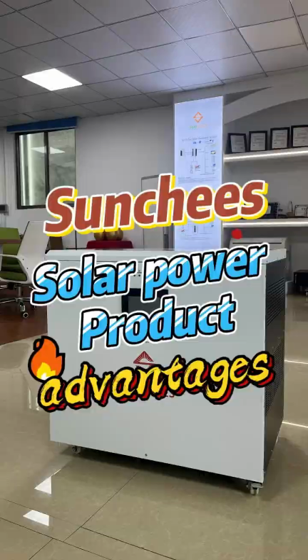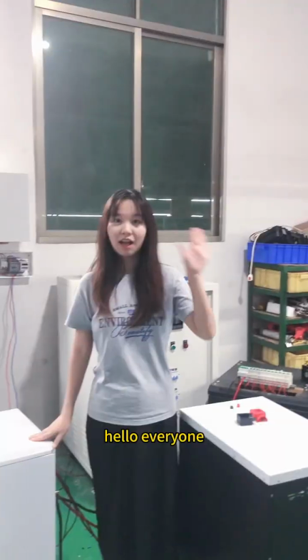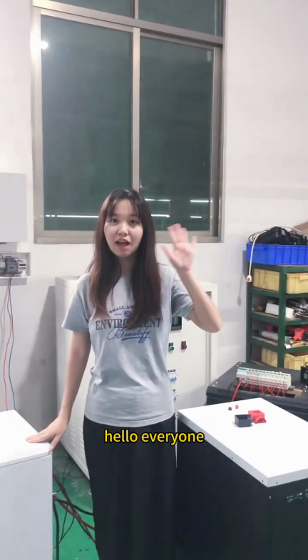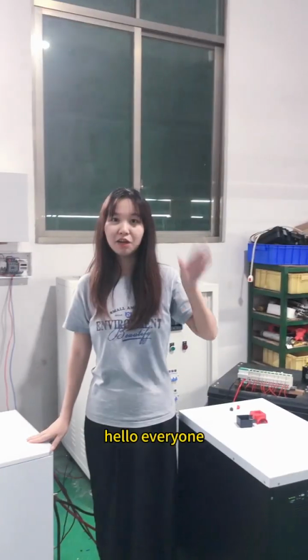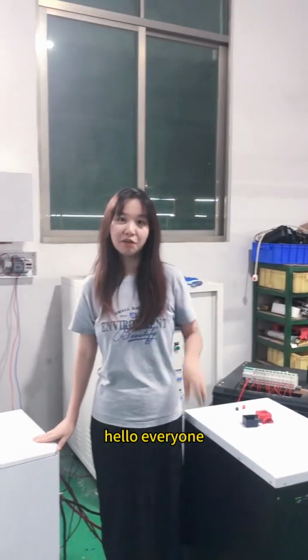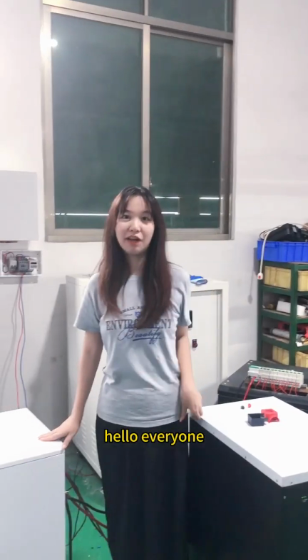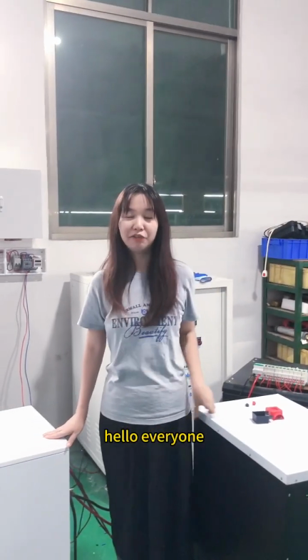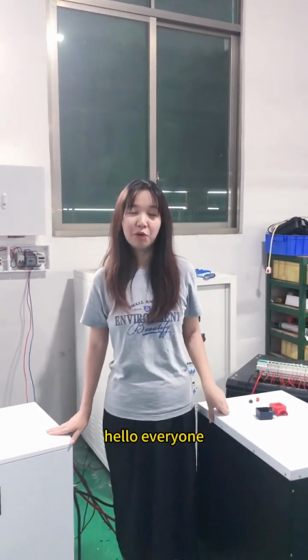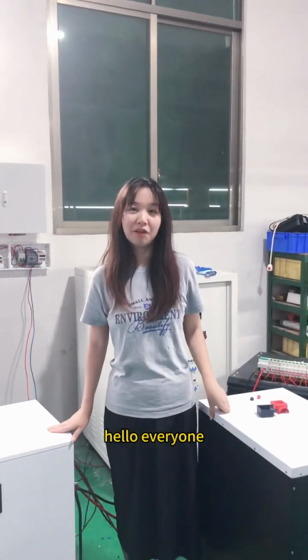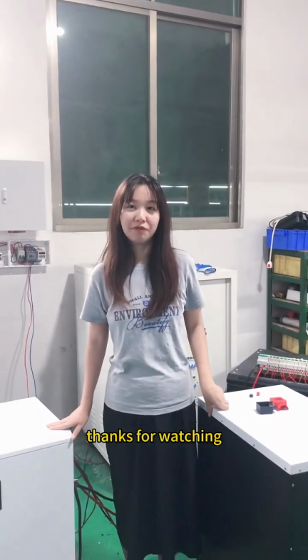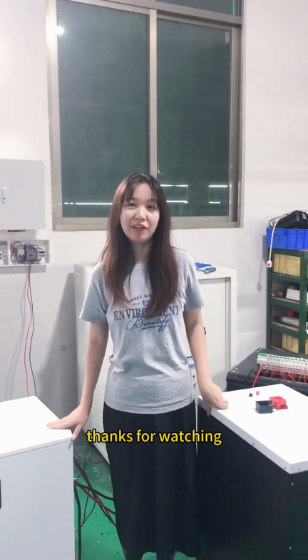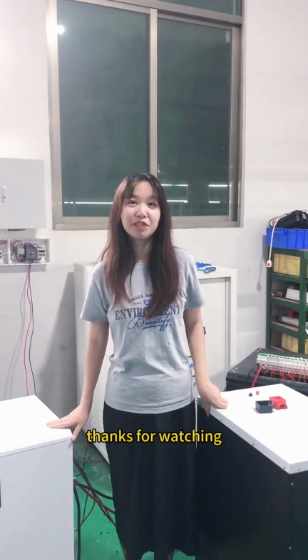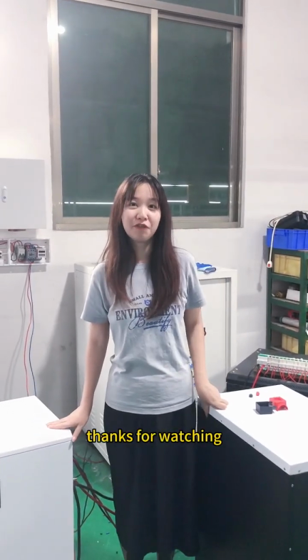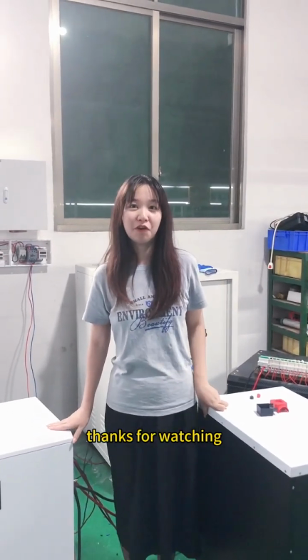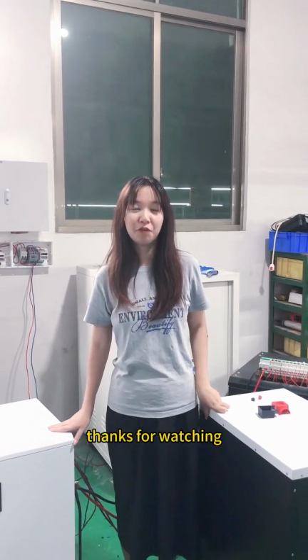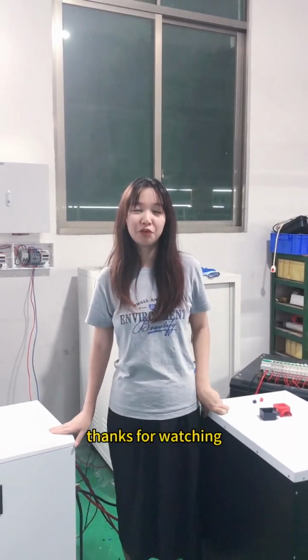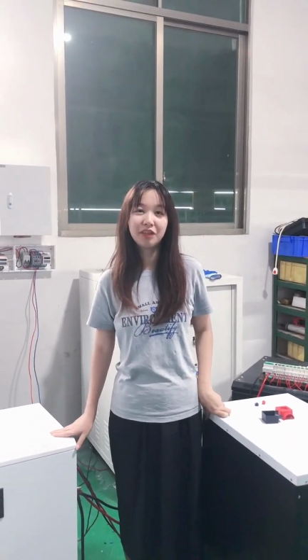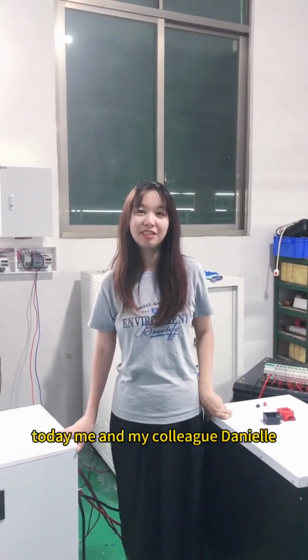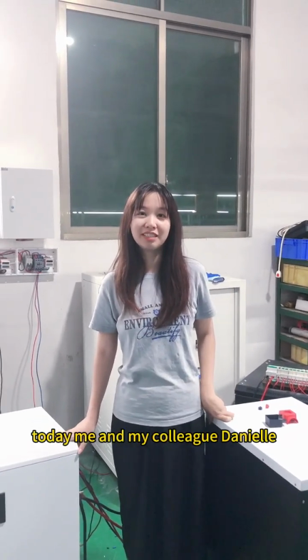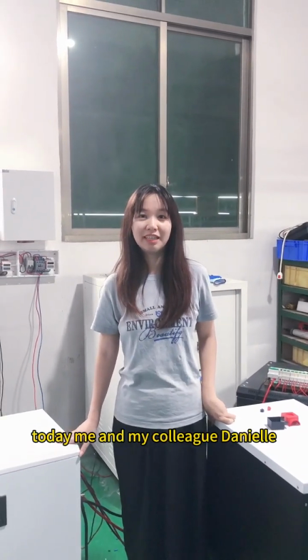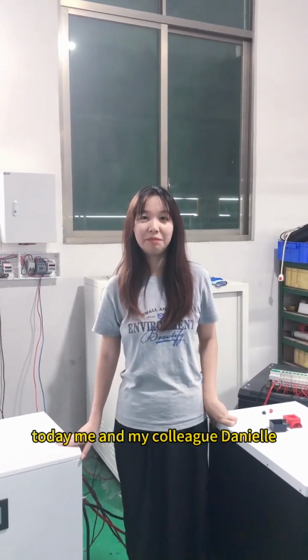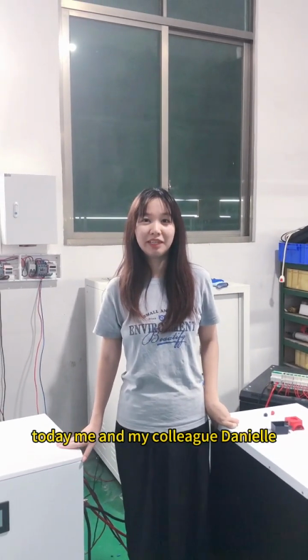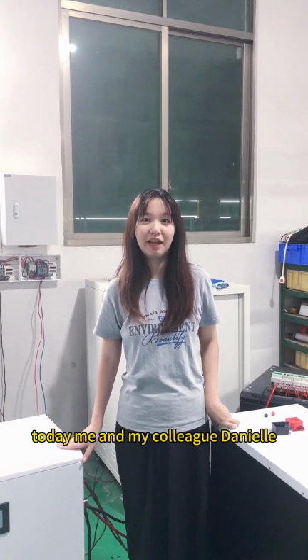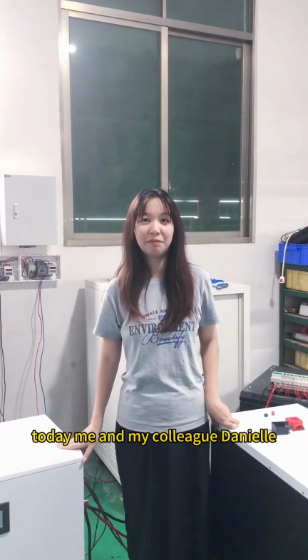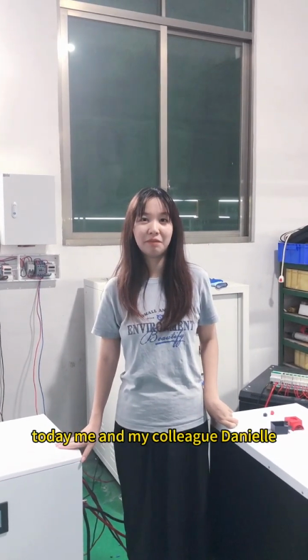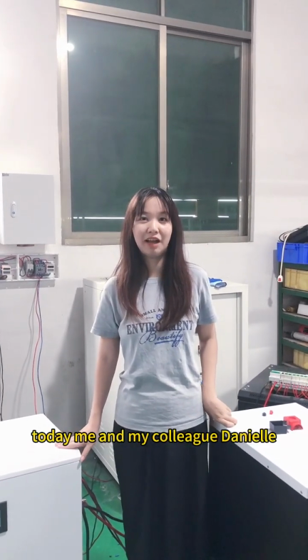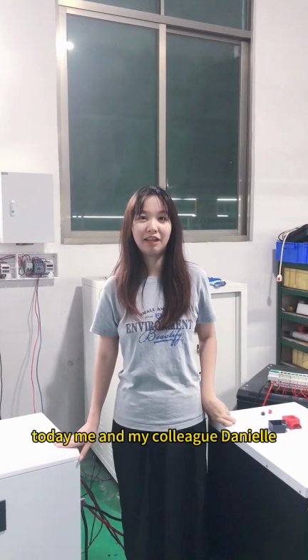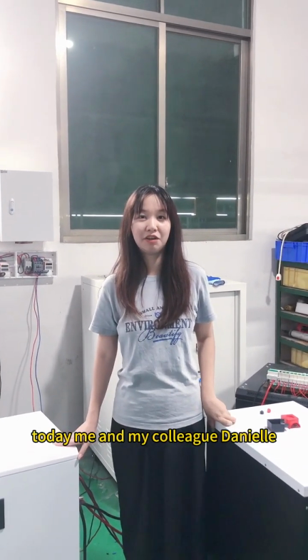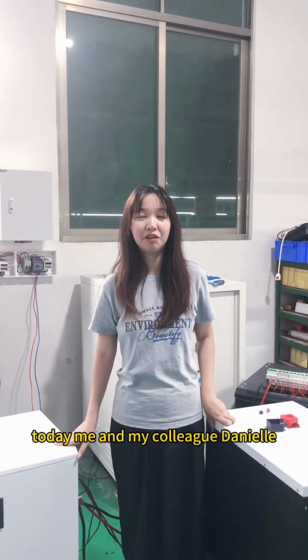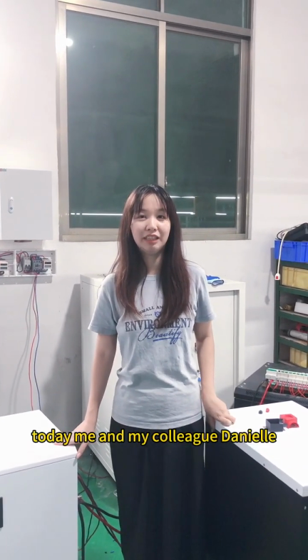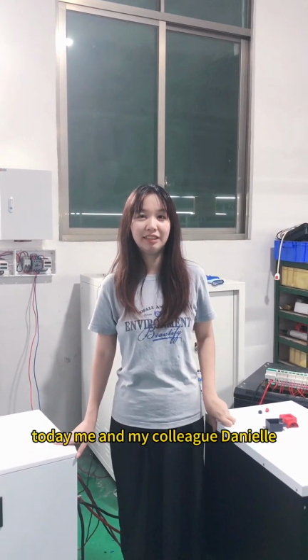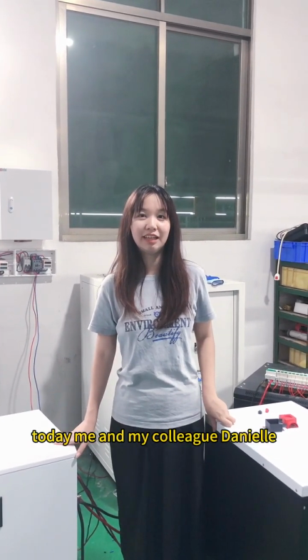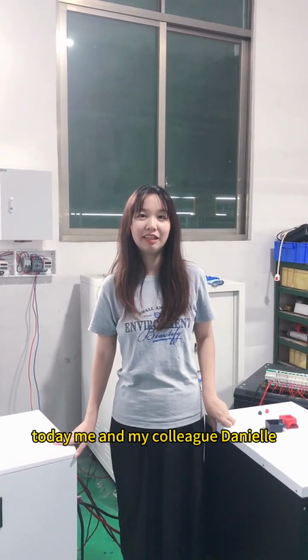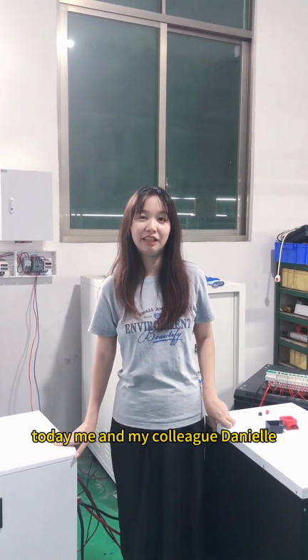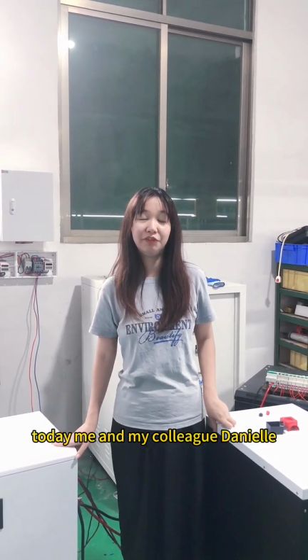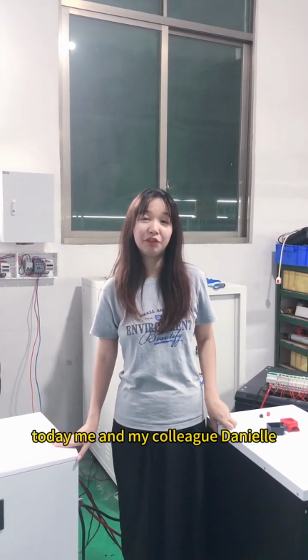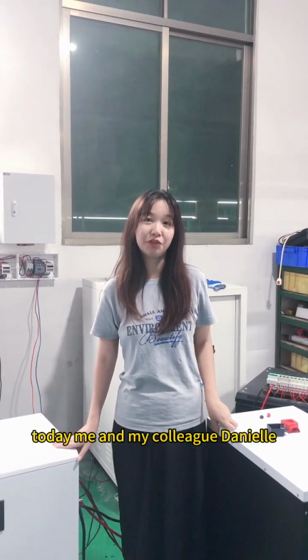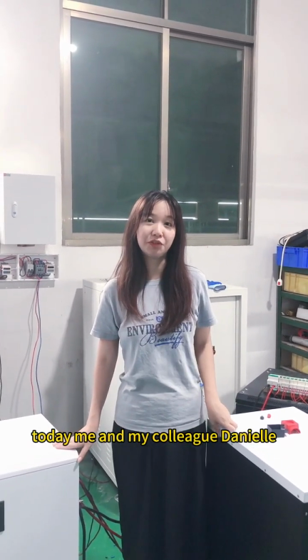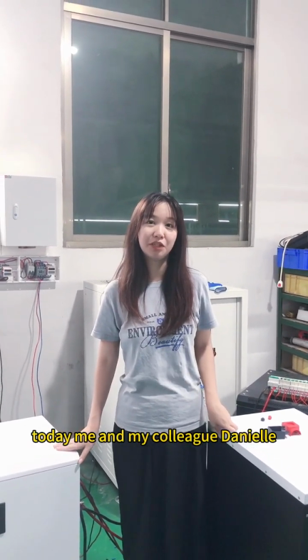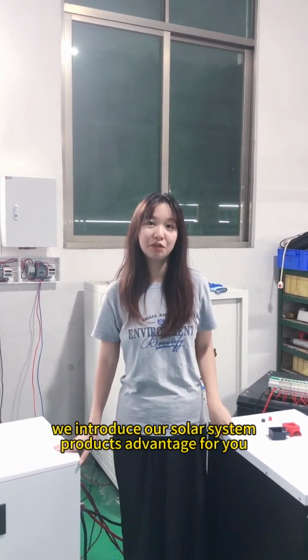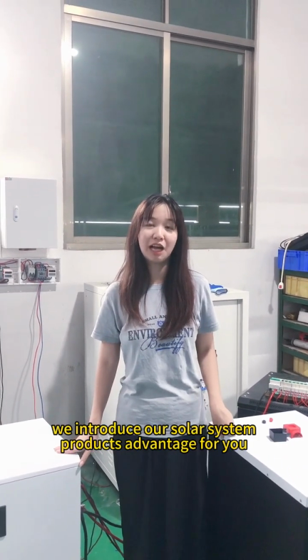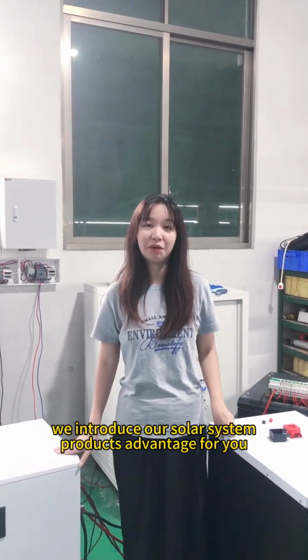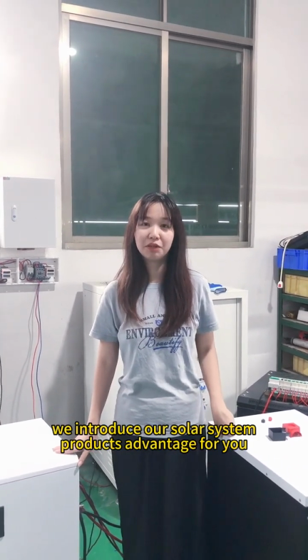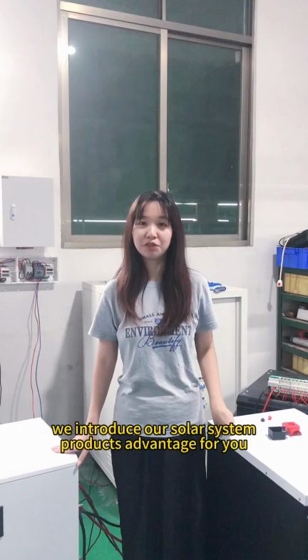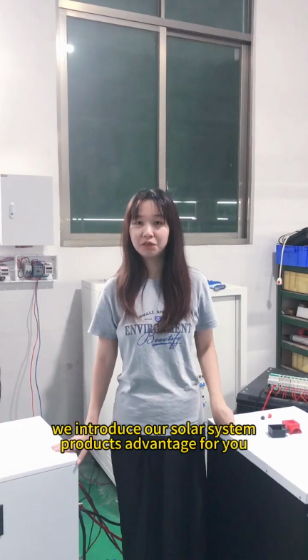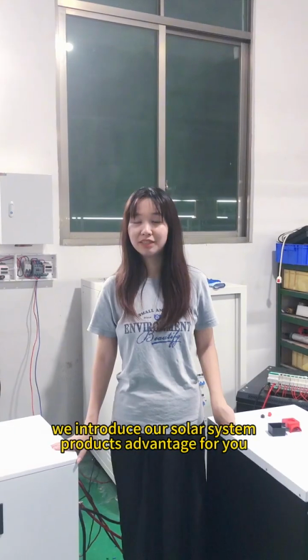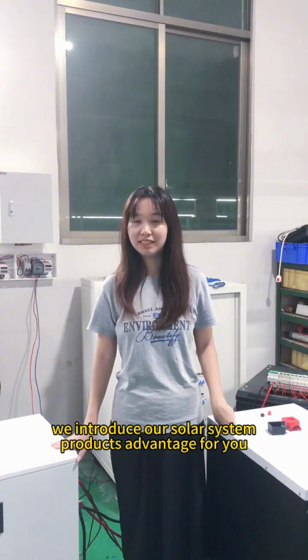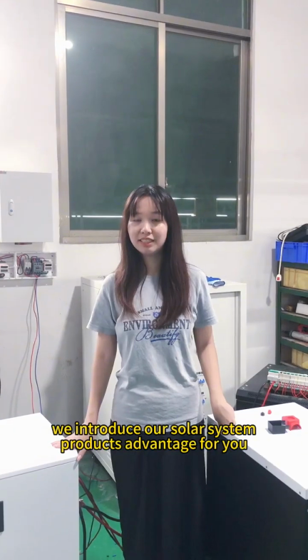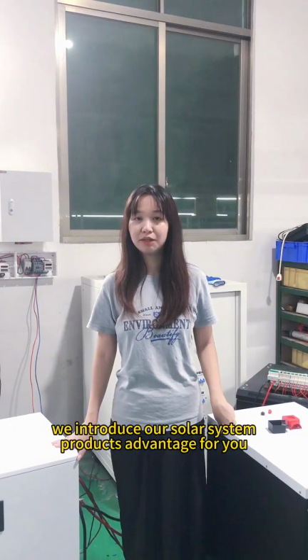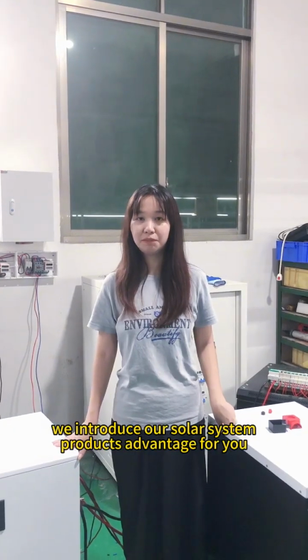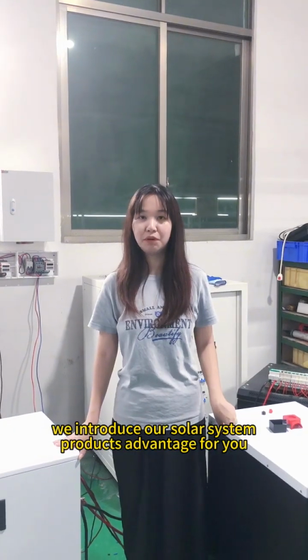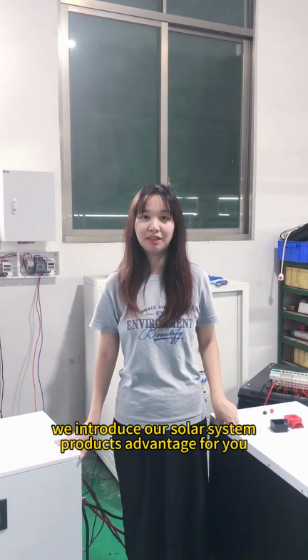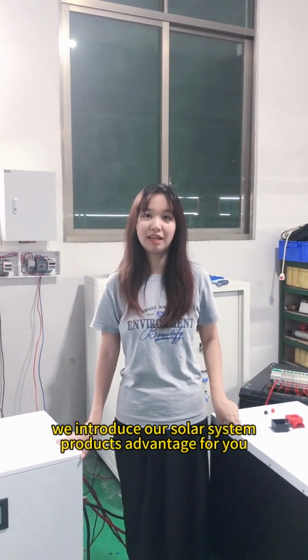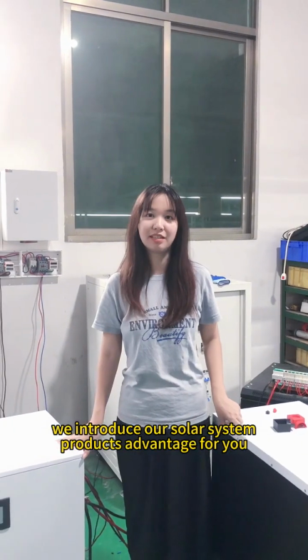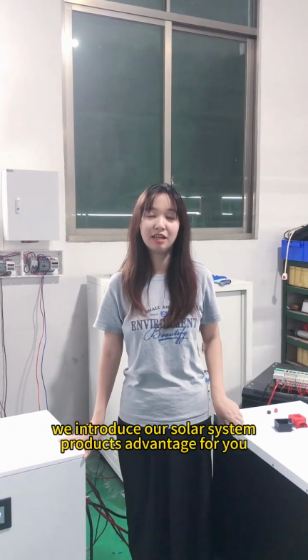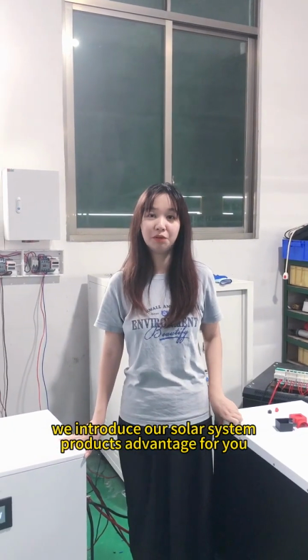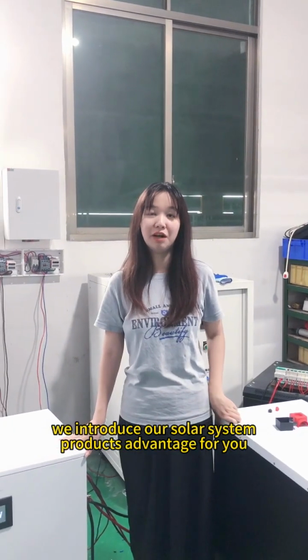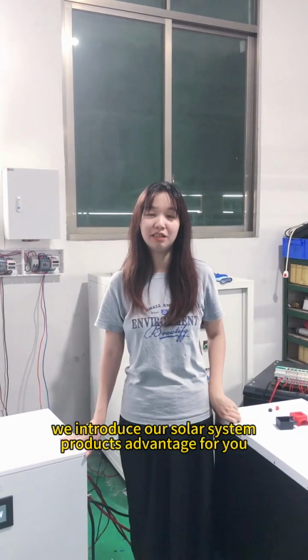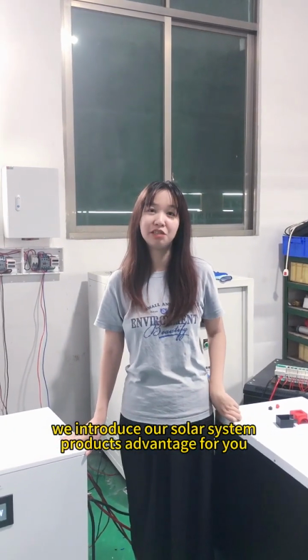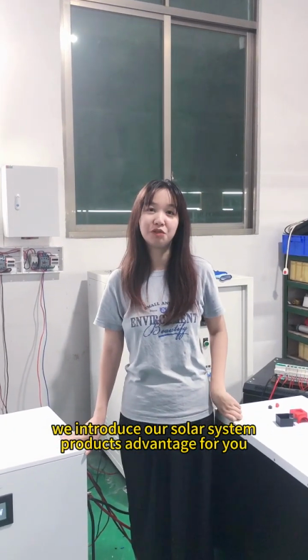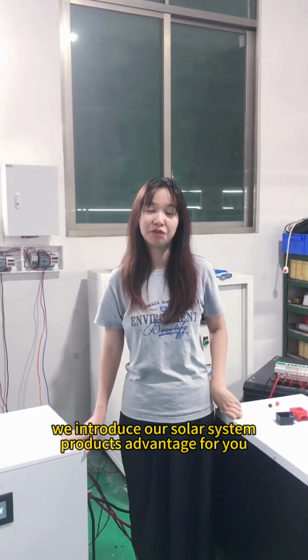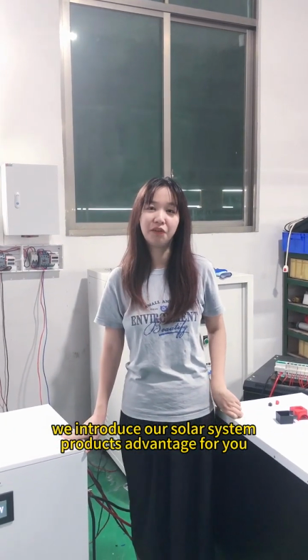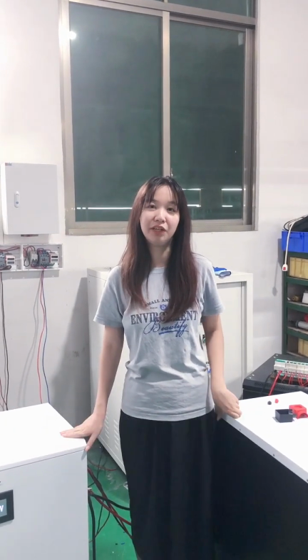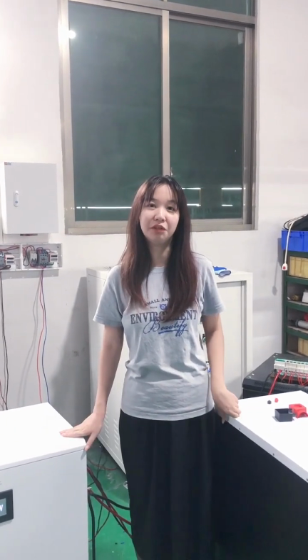Hello everyone, thanks for watching. Today me and my colleague Natalie will introduce our solar system product advantages for you.